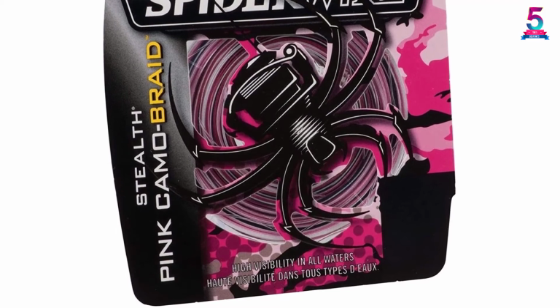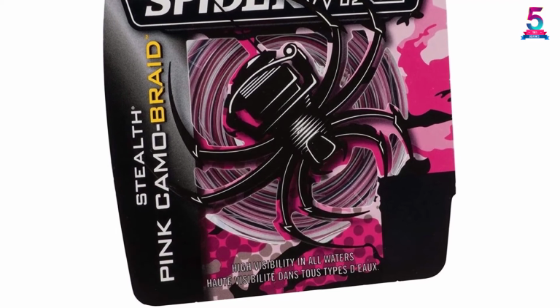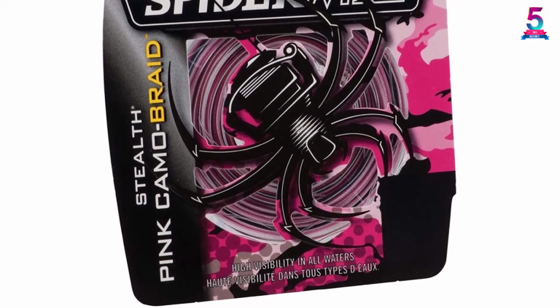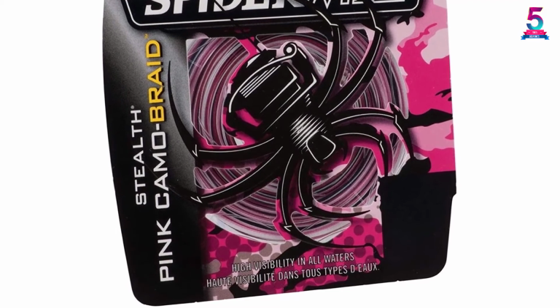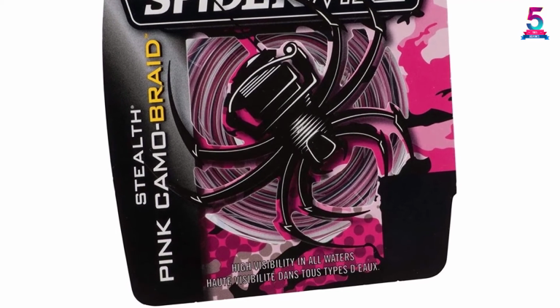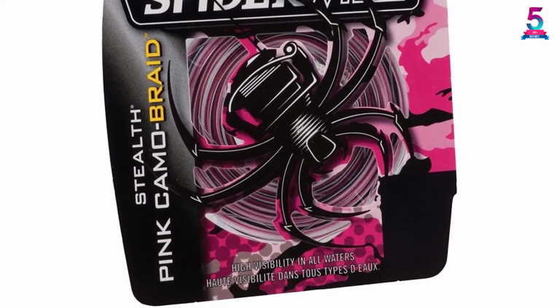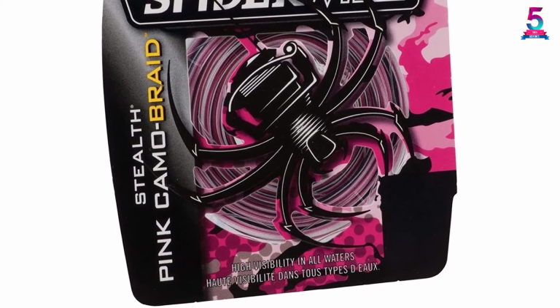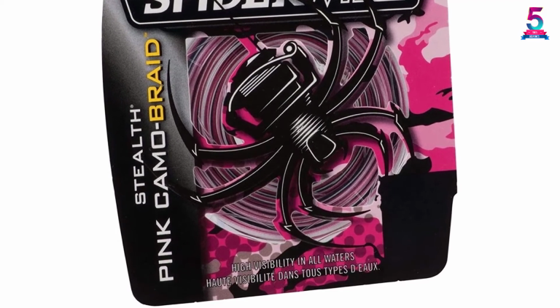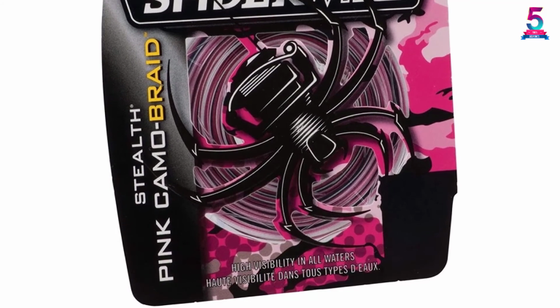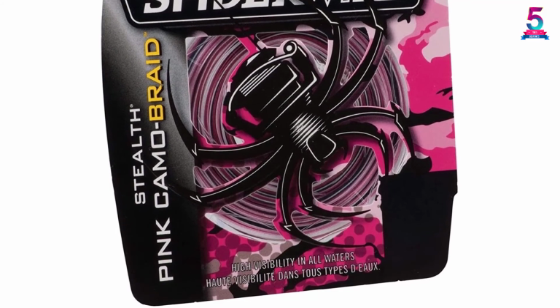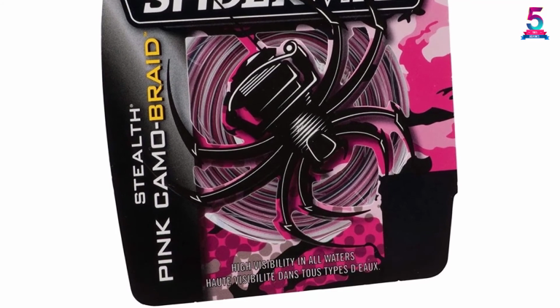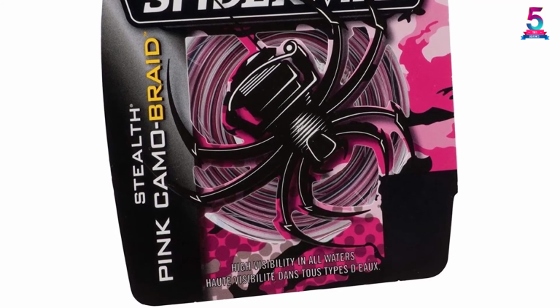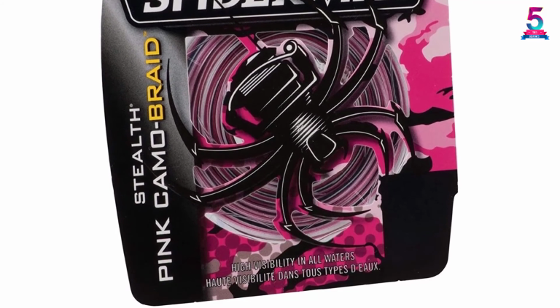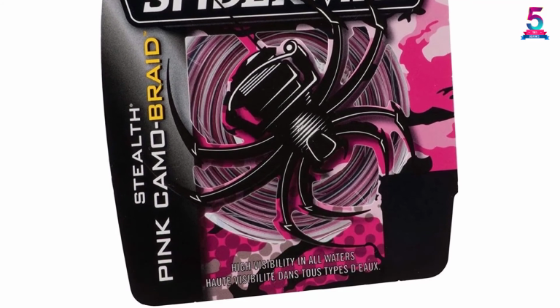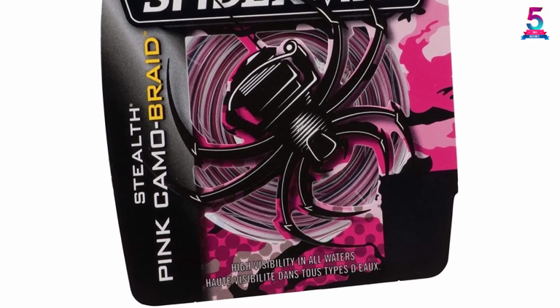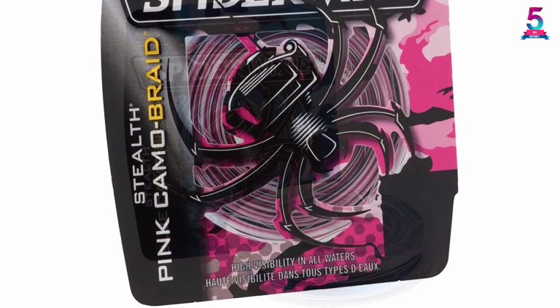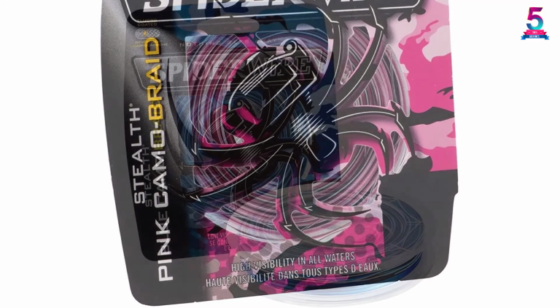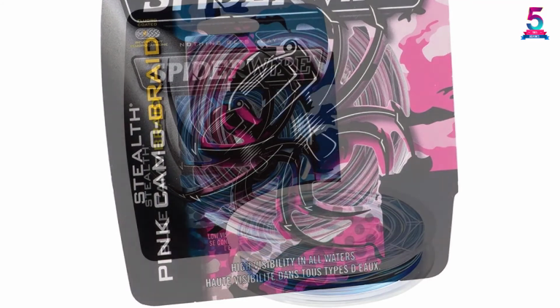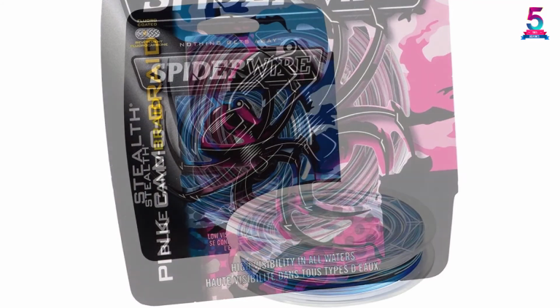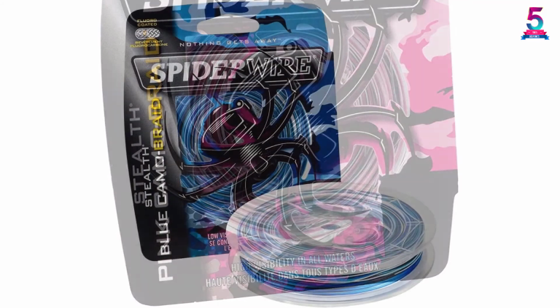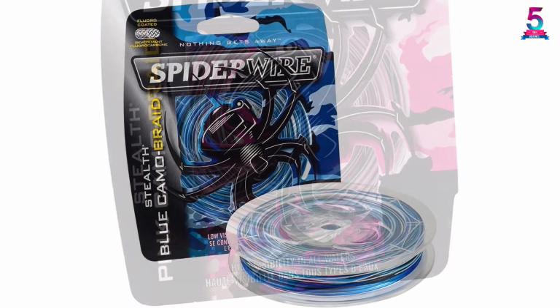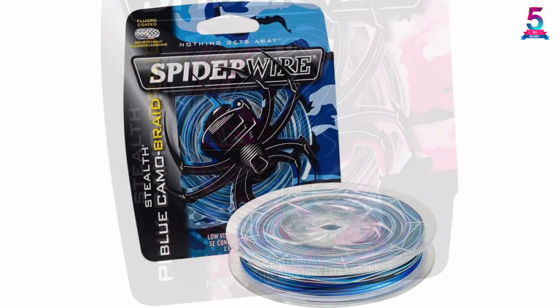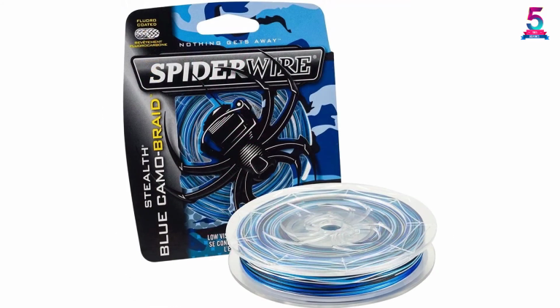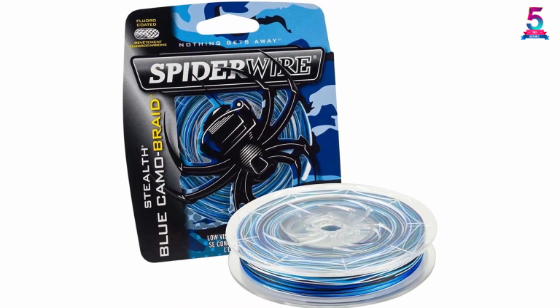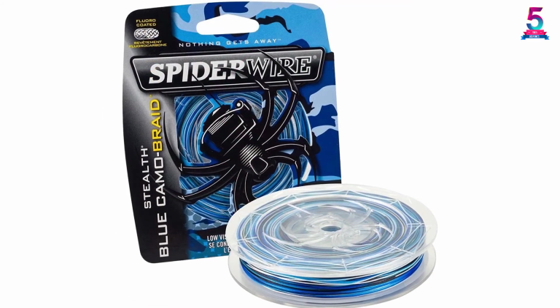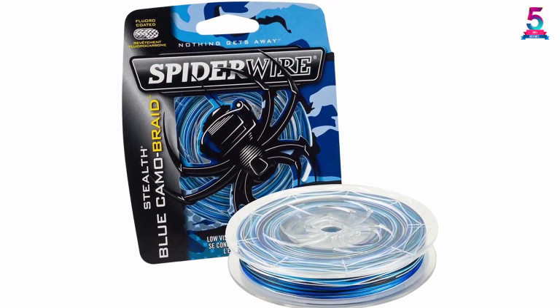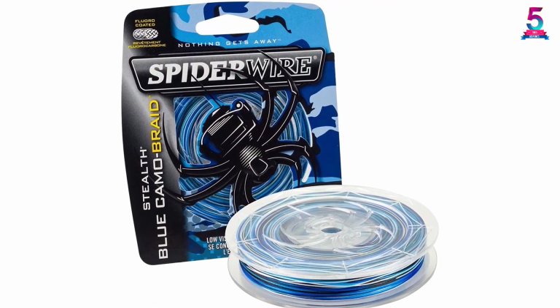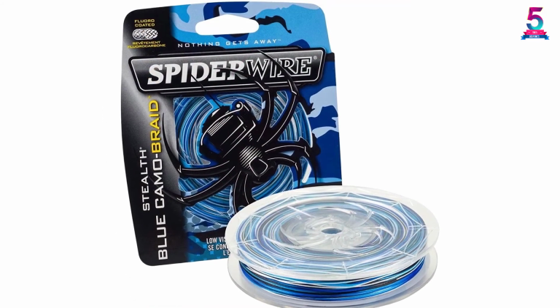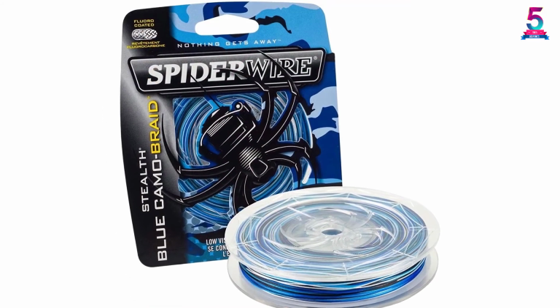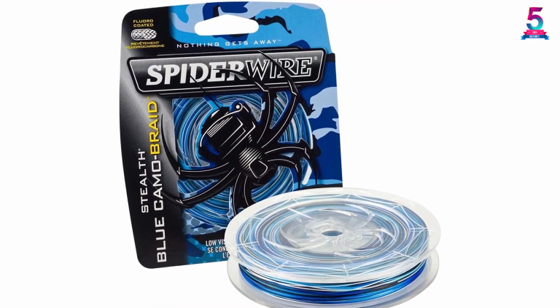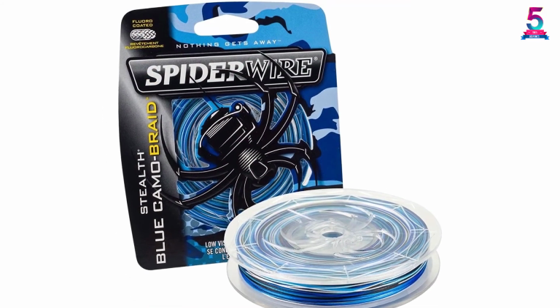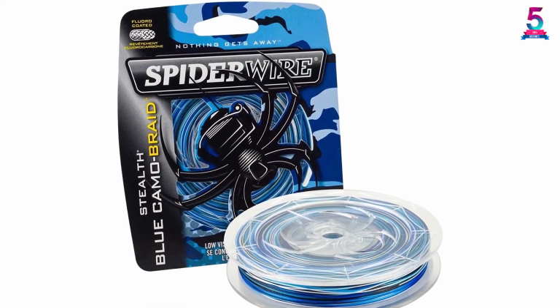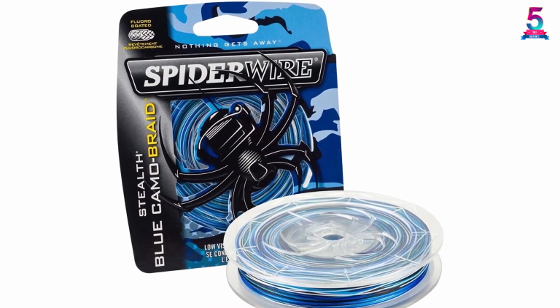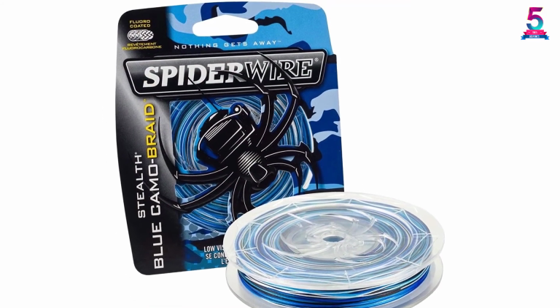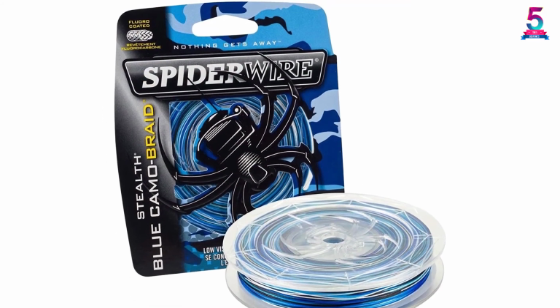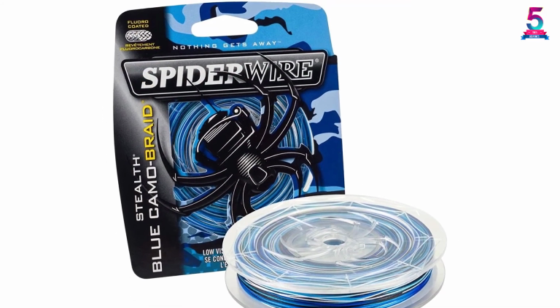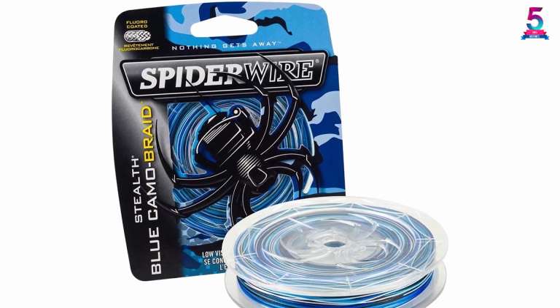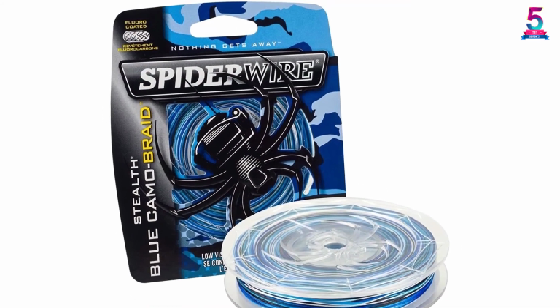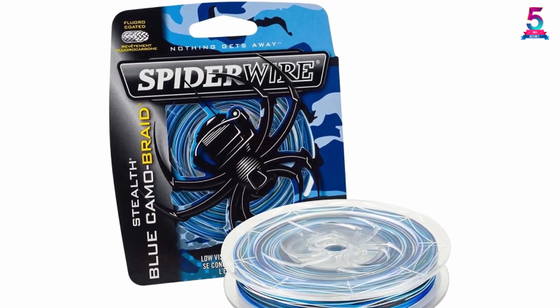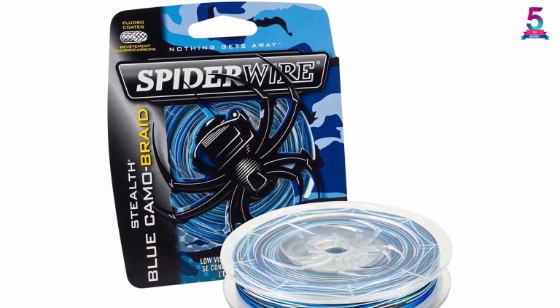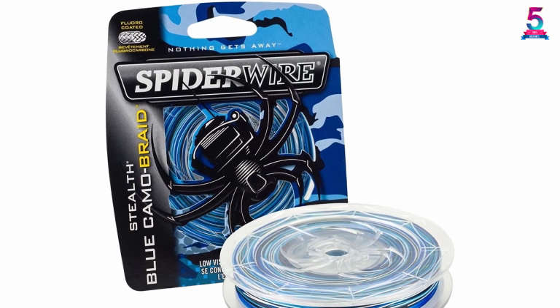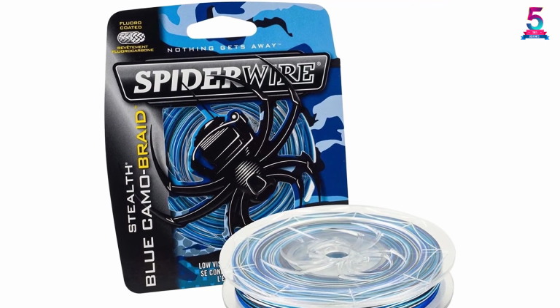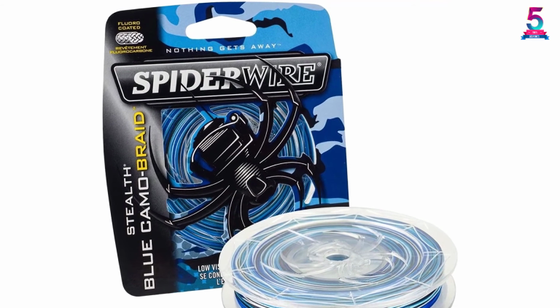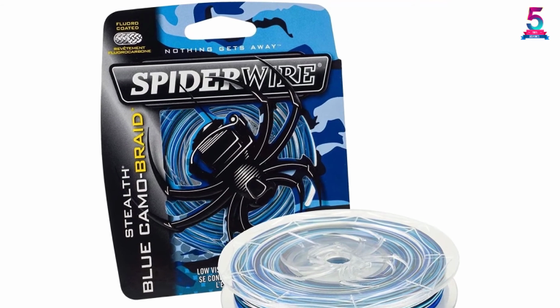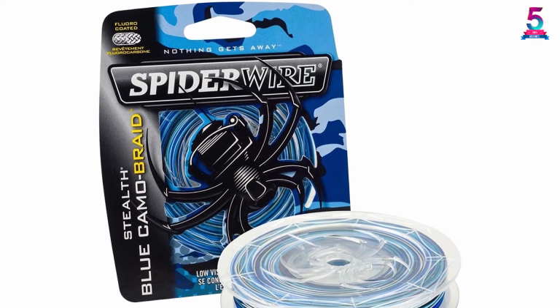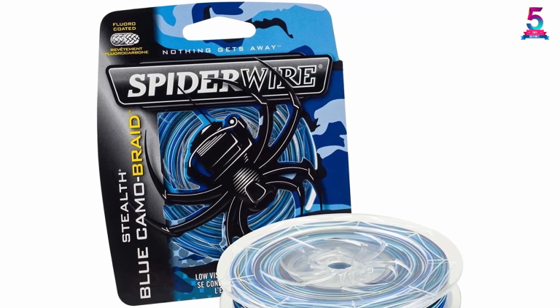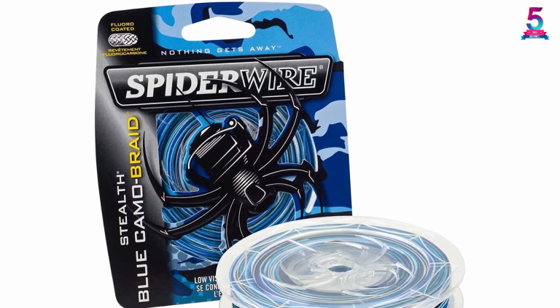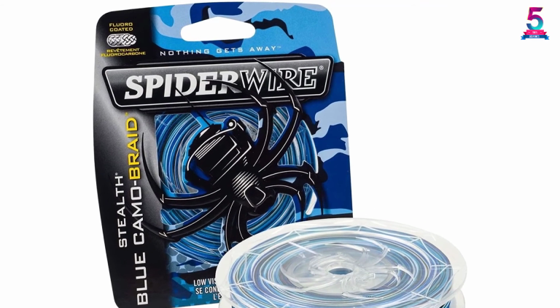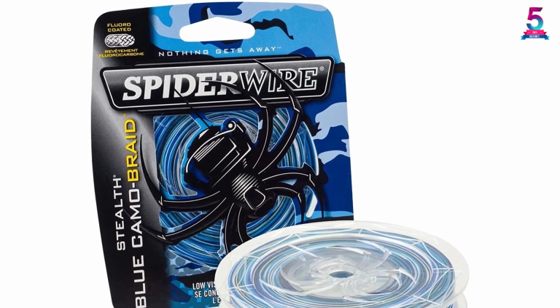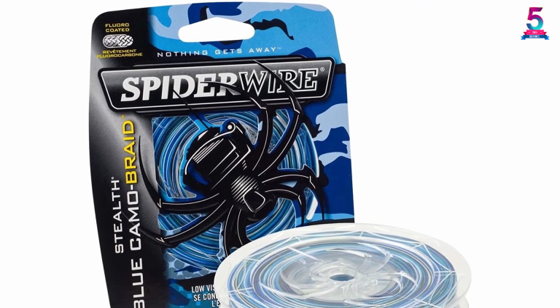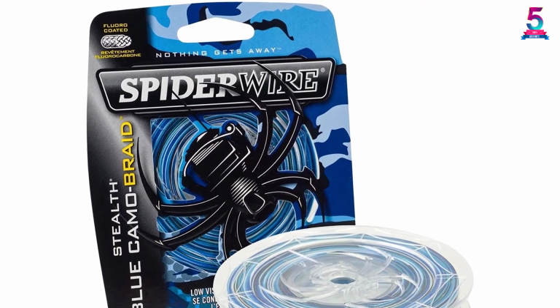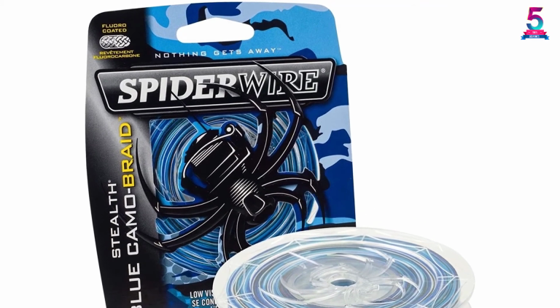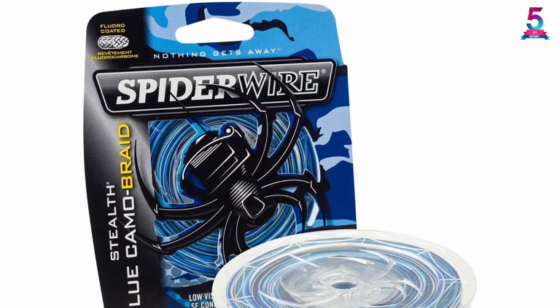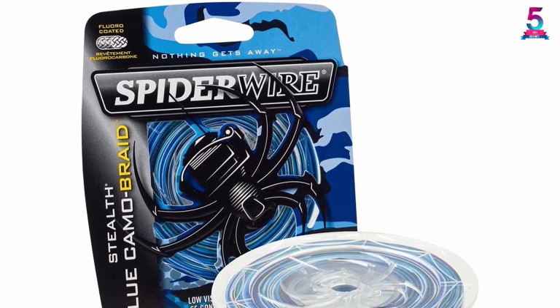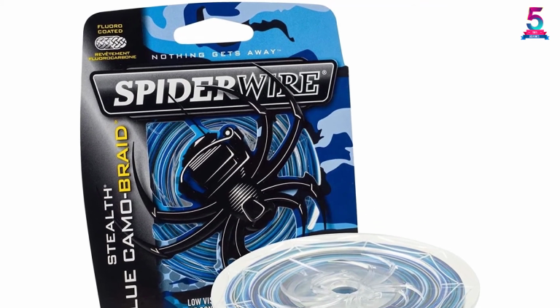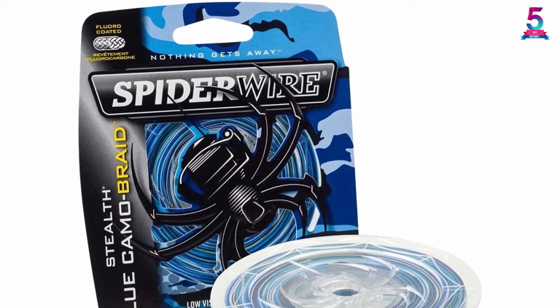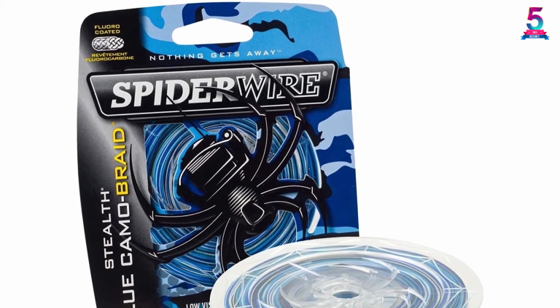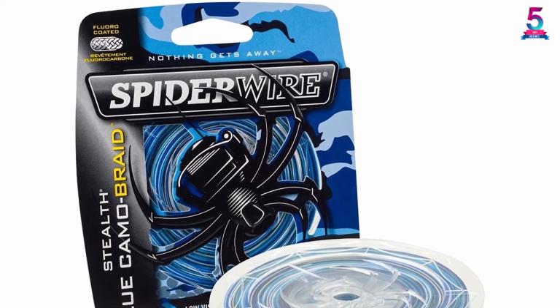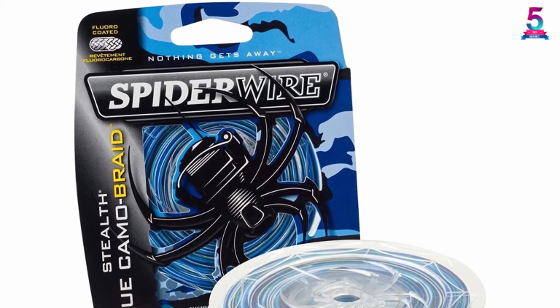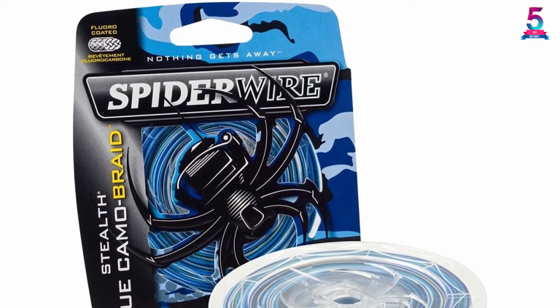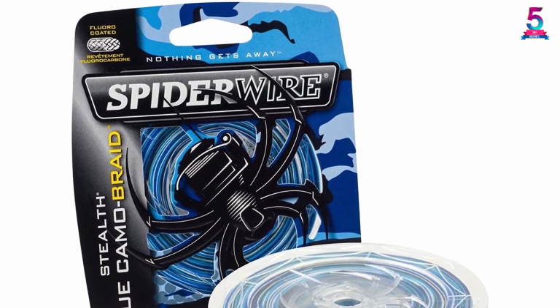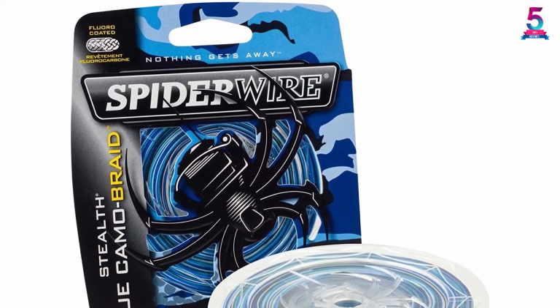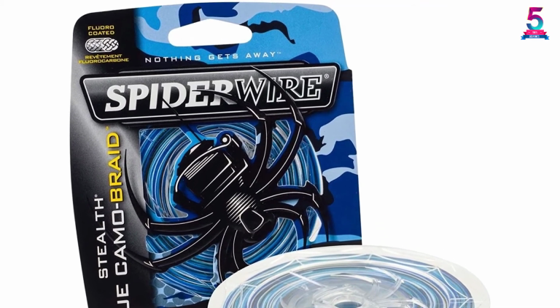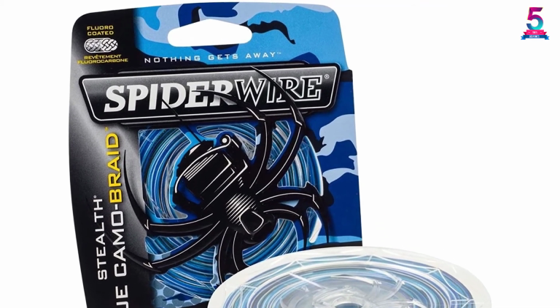Therefore, the no-stretch properties of Dyneema PE fibers provide incredible sensitivity to instantly detect bites and structure.